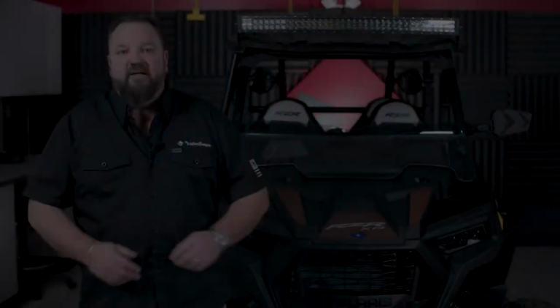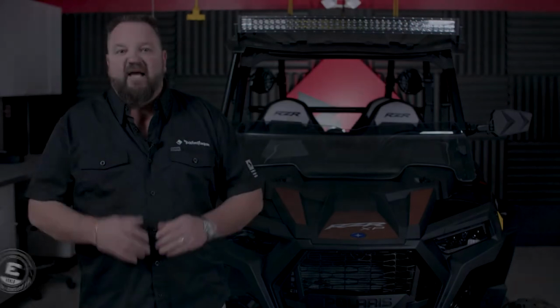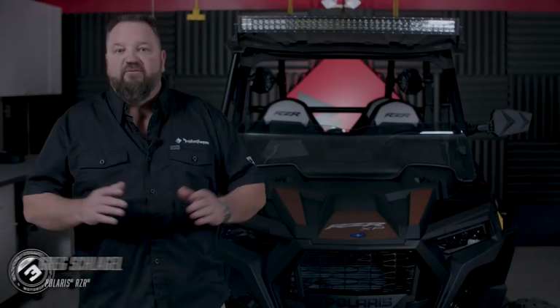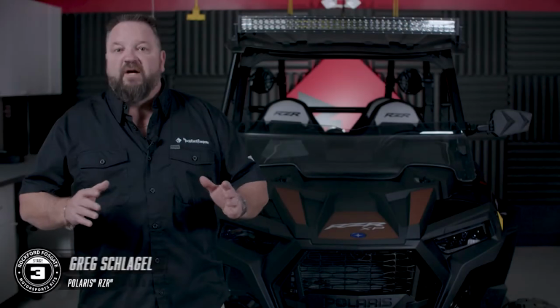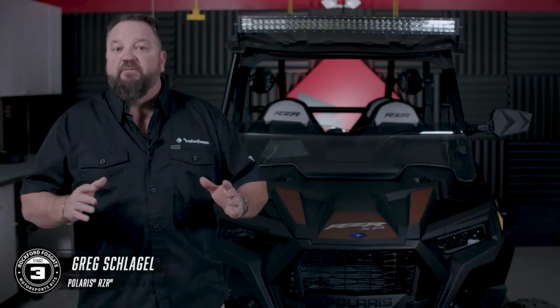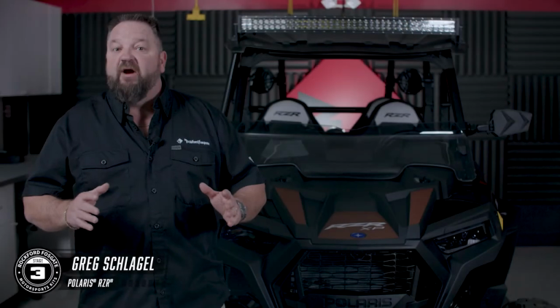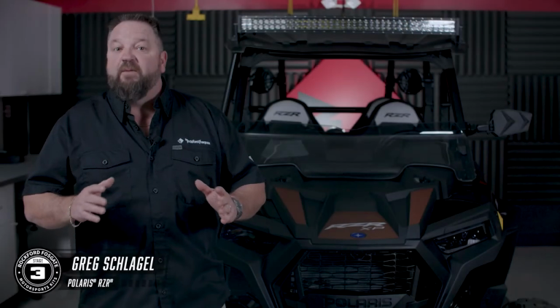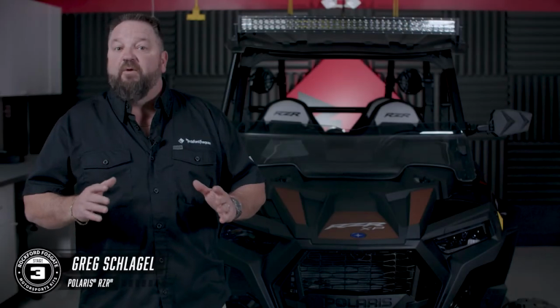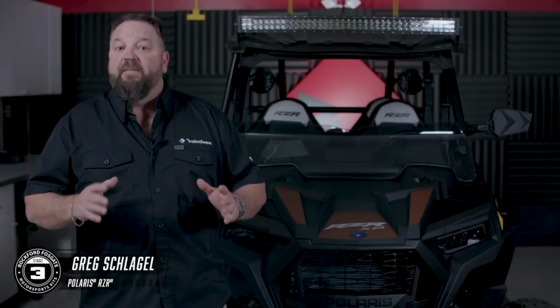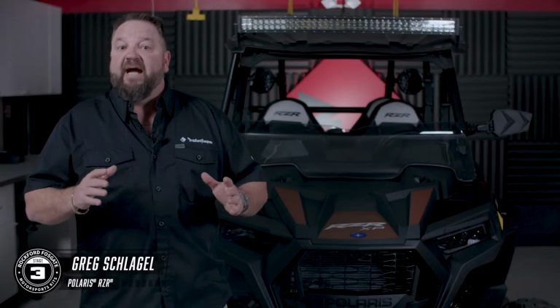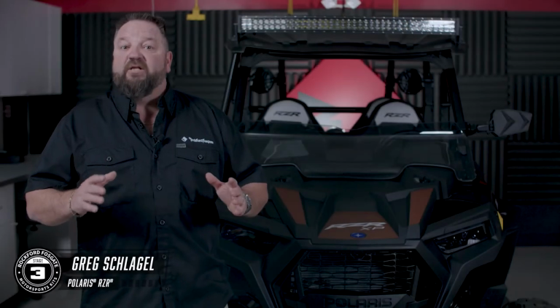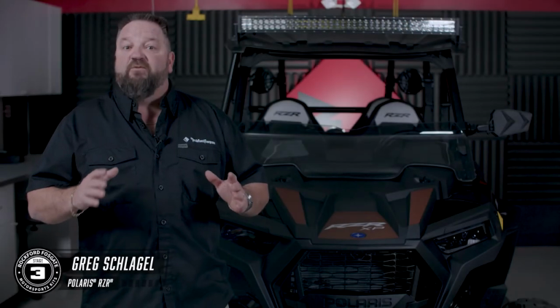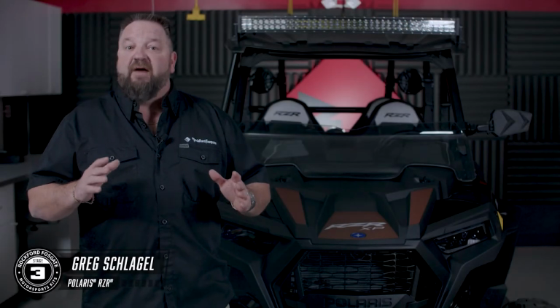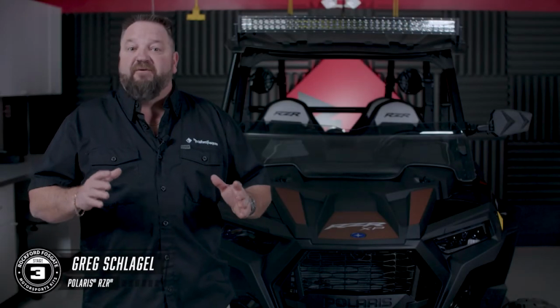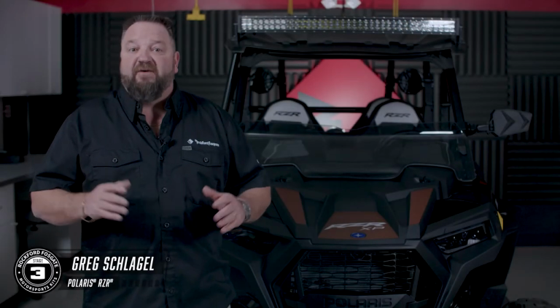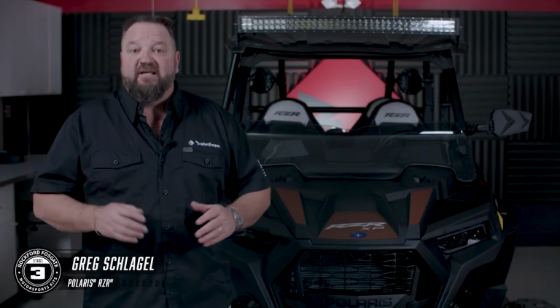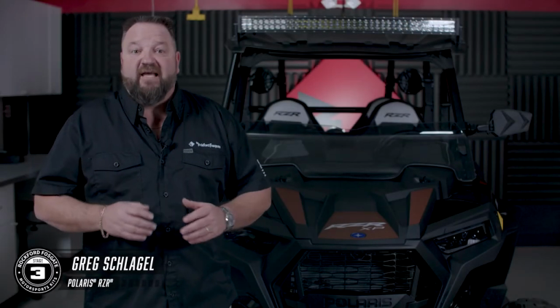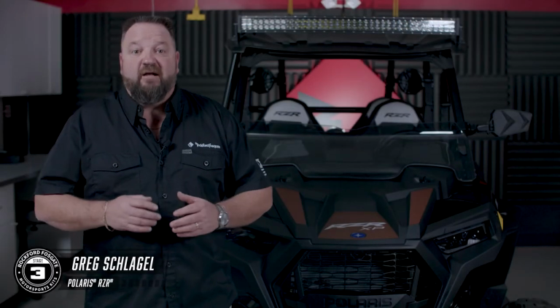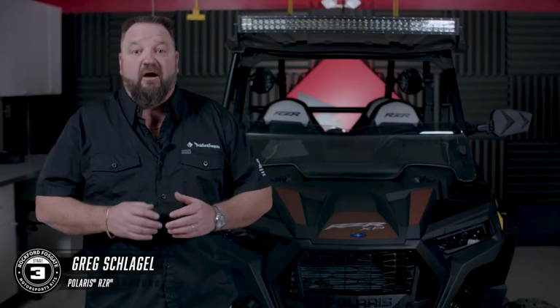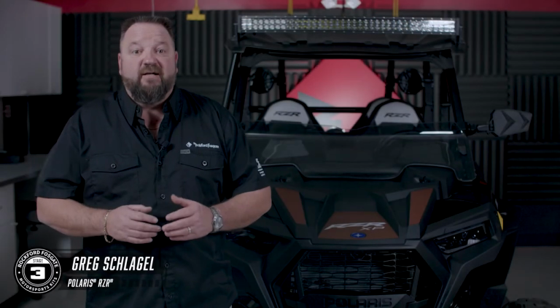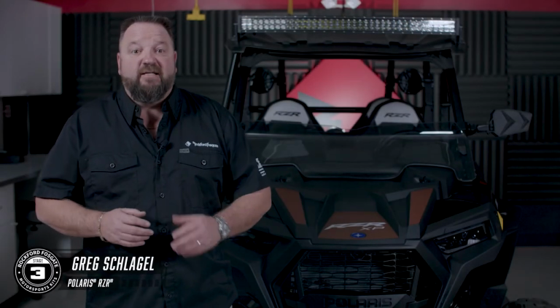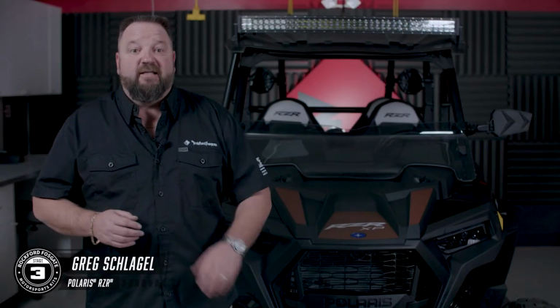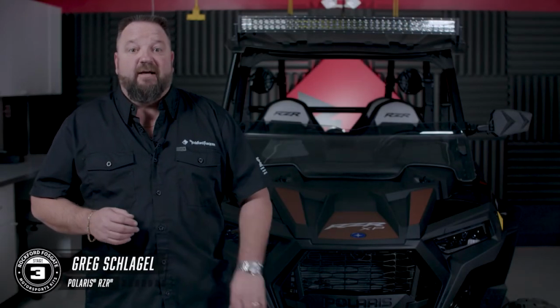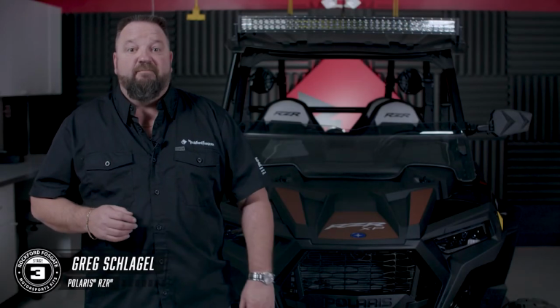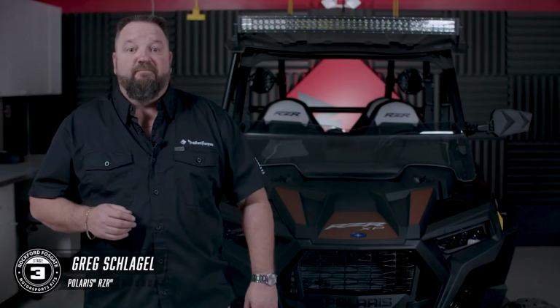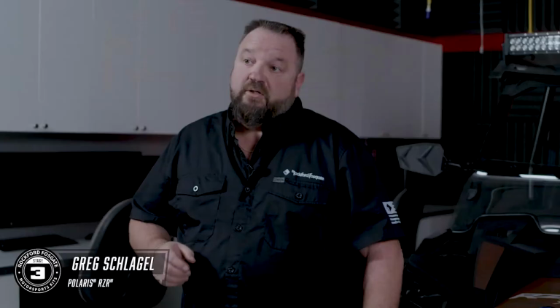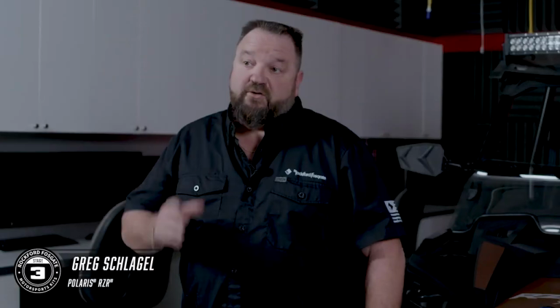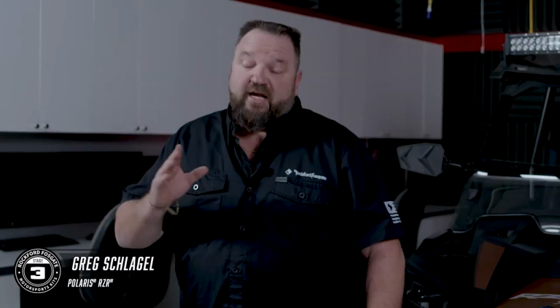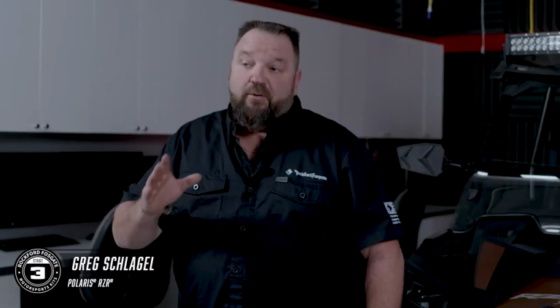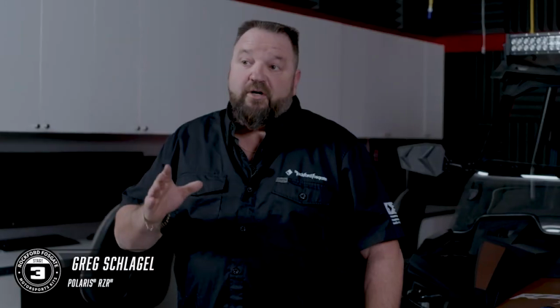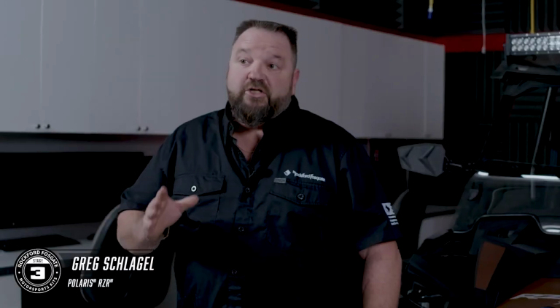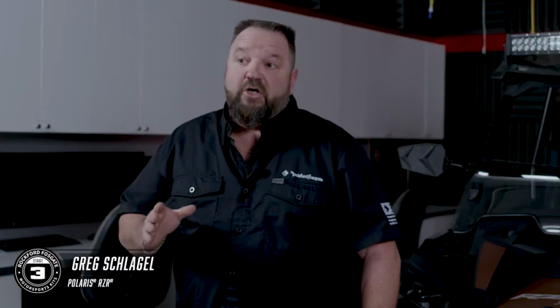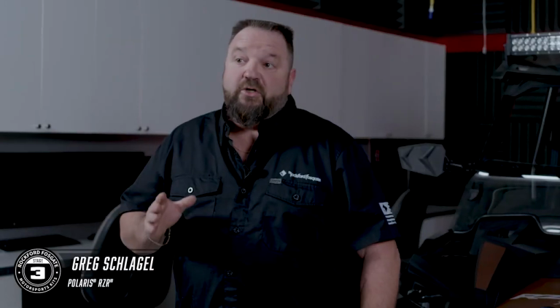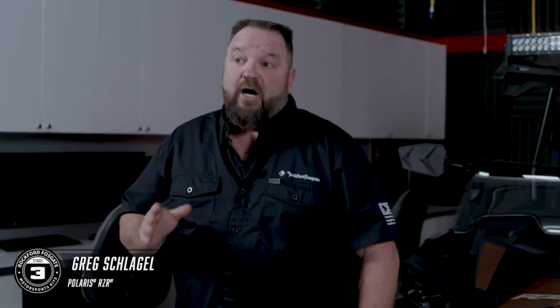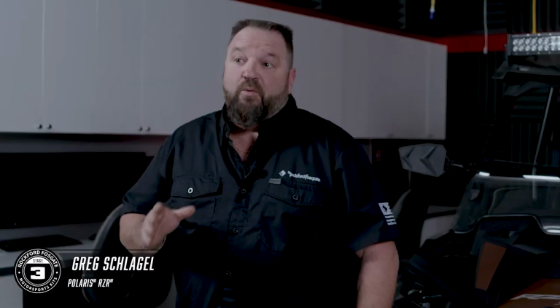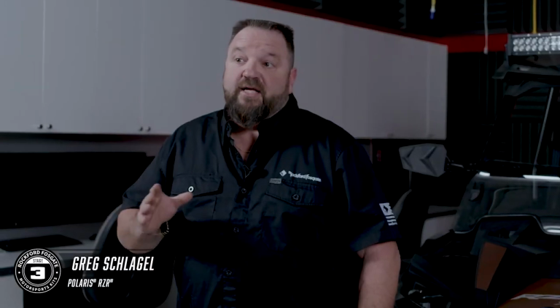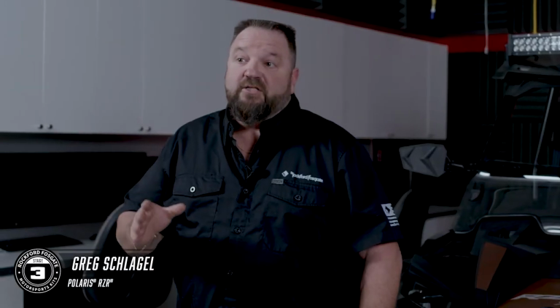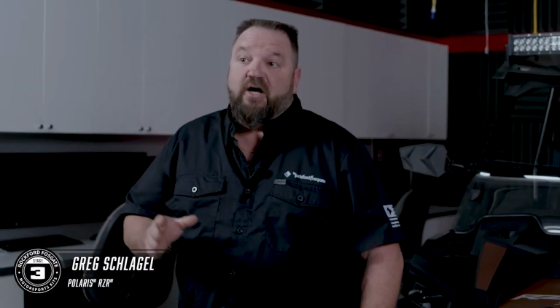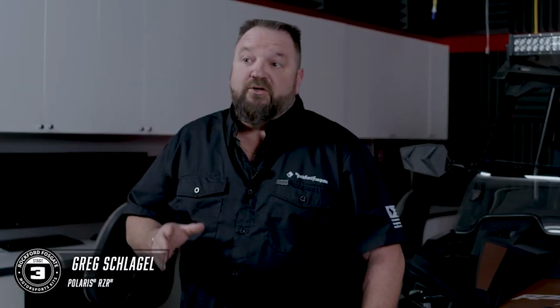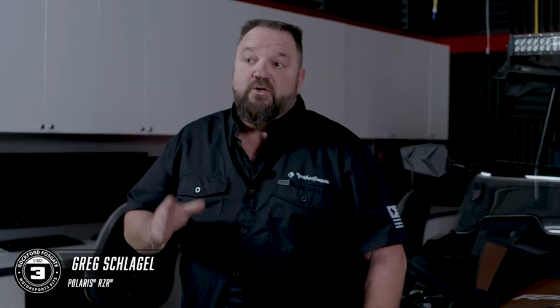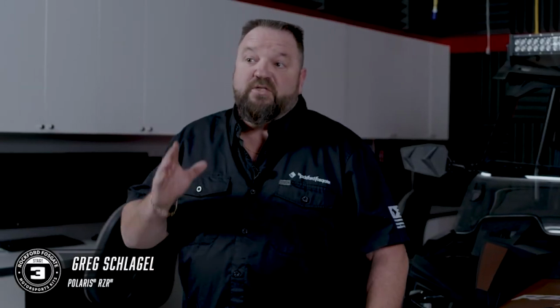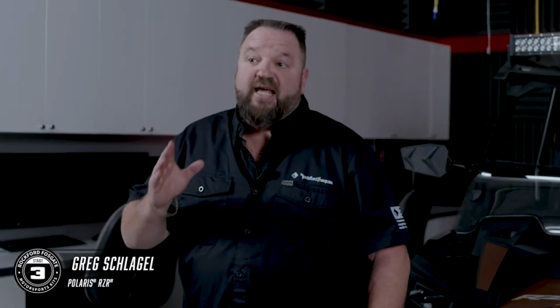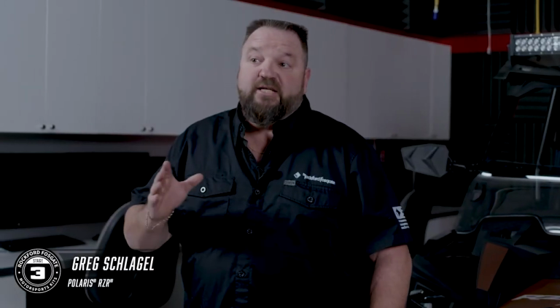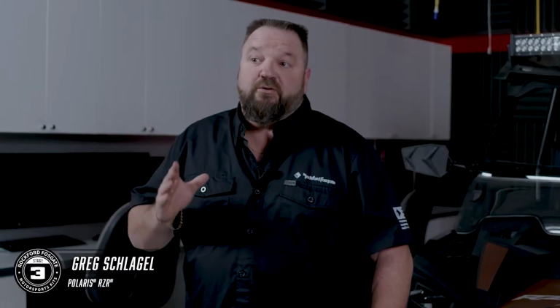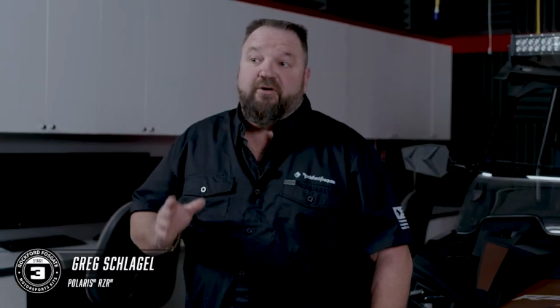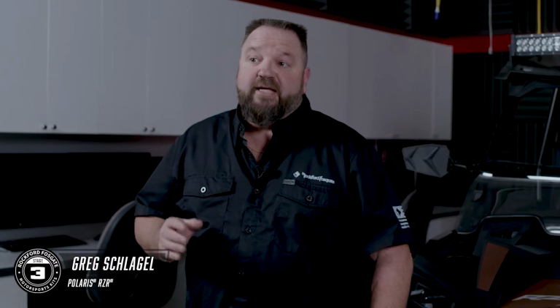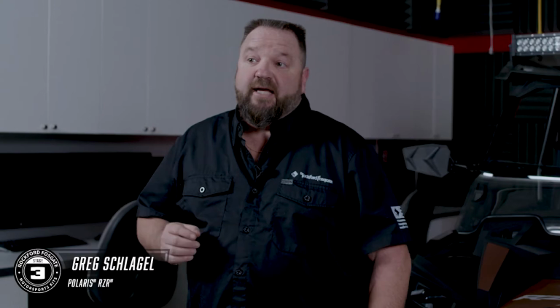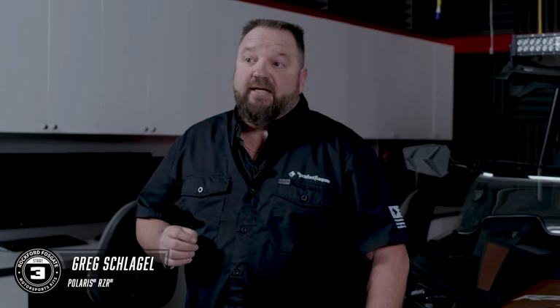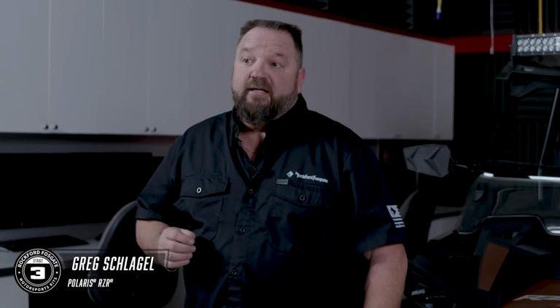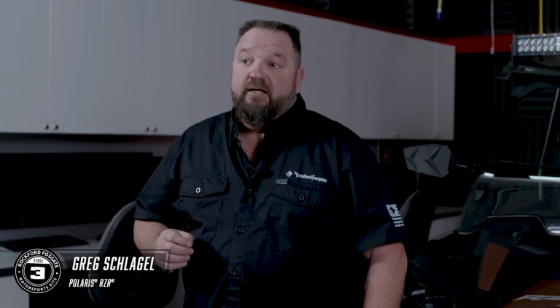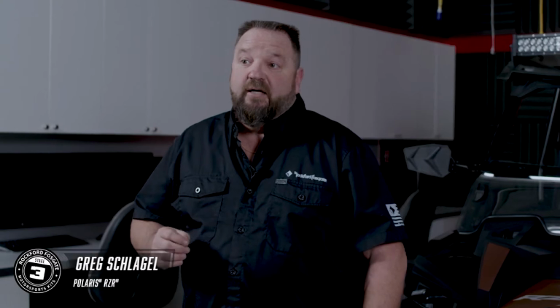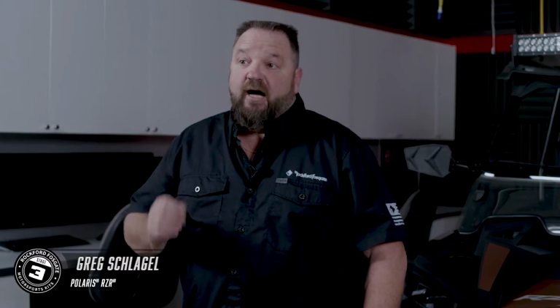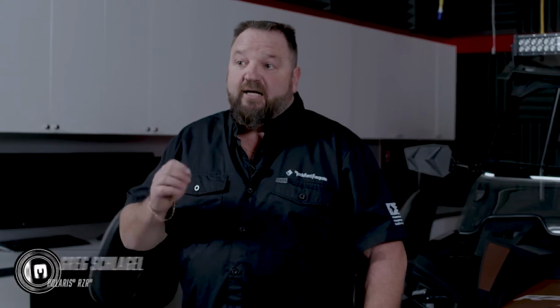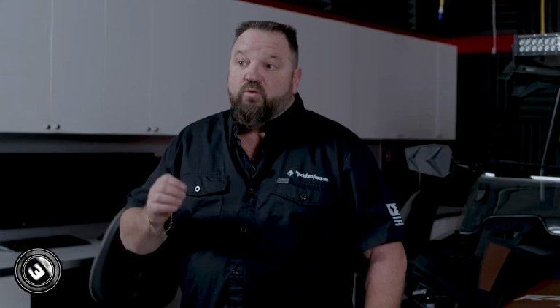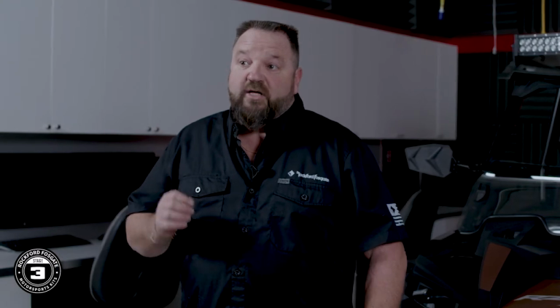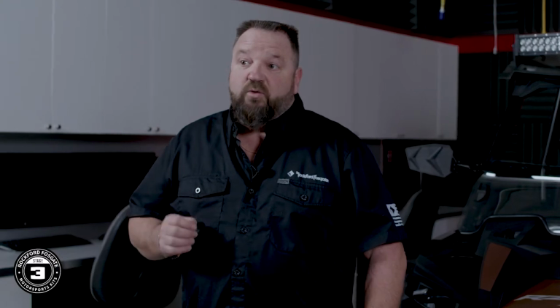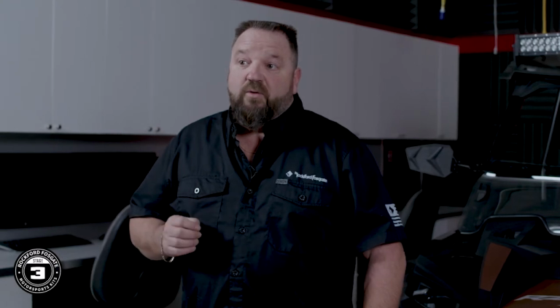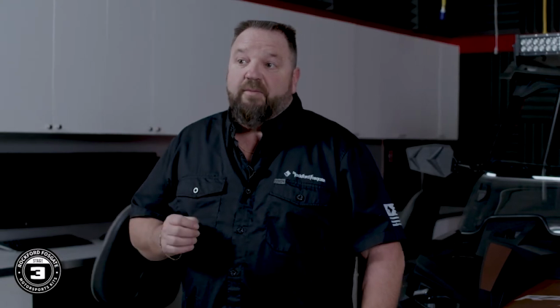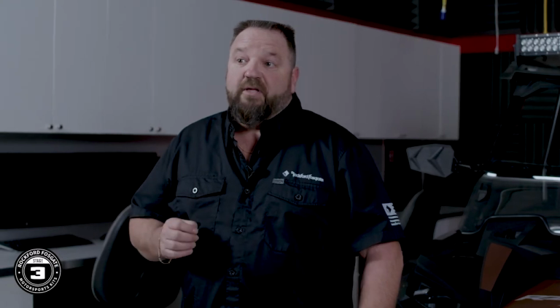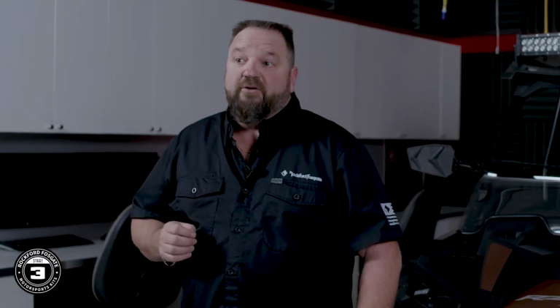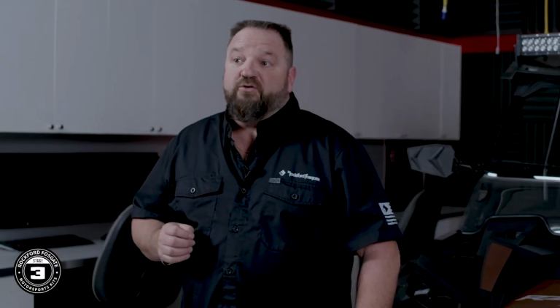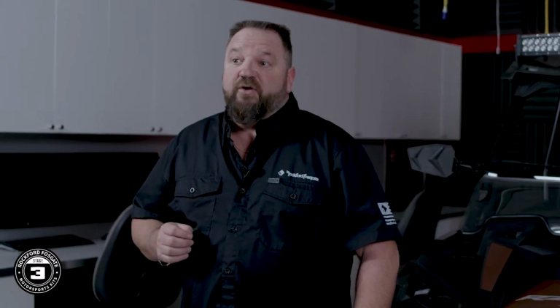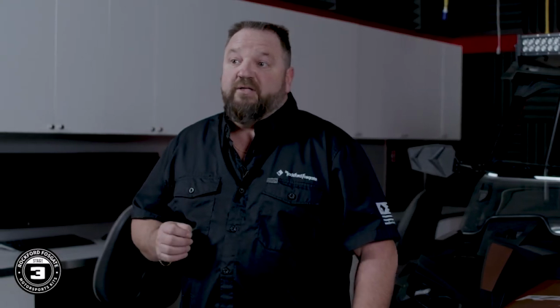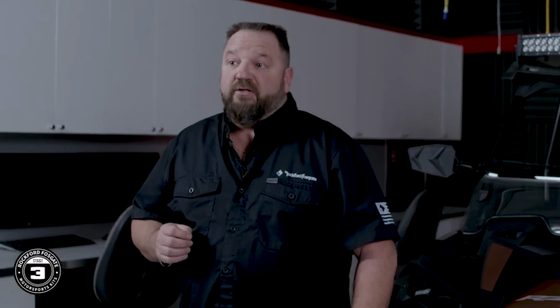Hey everyone, I'm Greg, and we're back at the Rockford Fosgate R&D Lab. Today we're going to show you how we installed the new Stage 3 kit on a 2021 Polaris Razor.